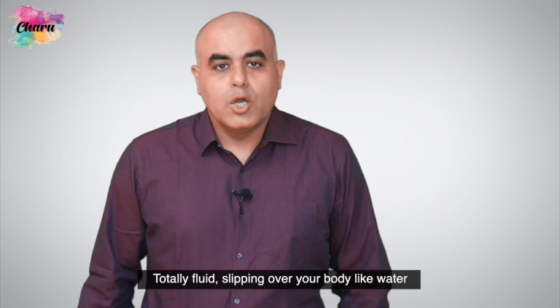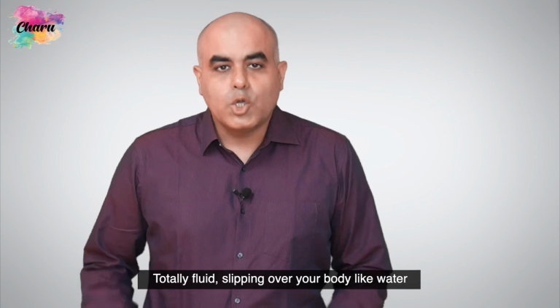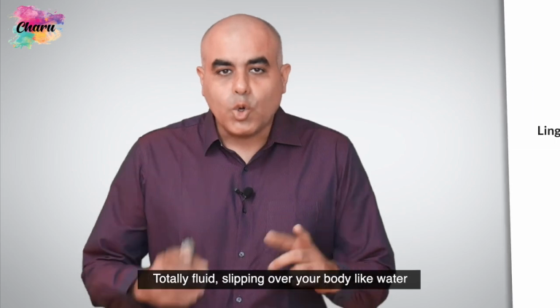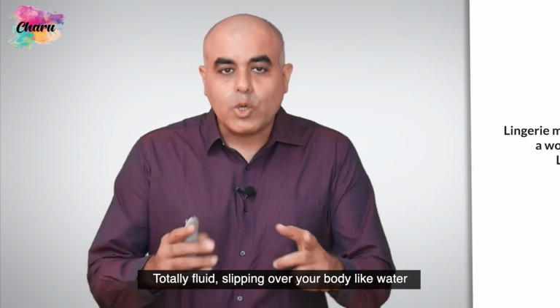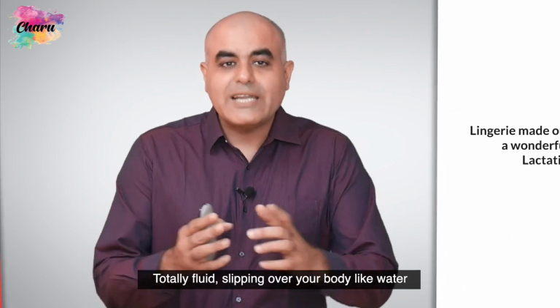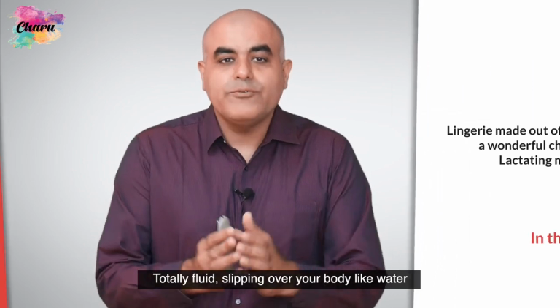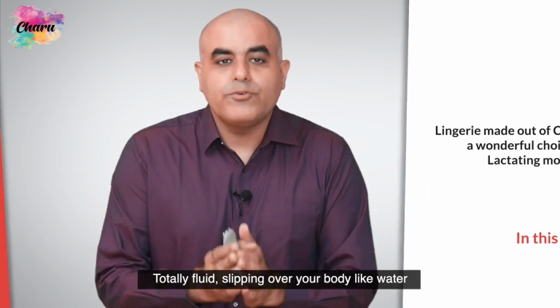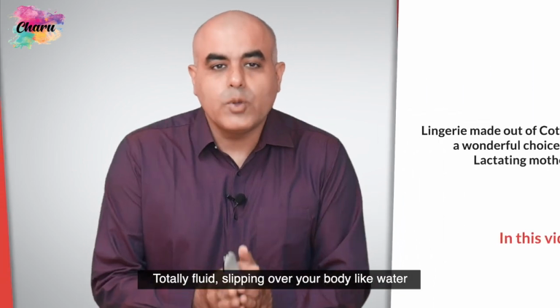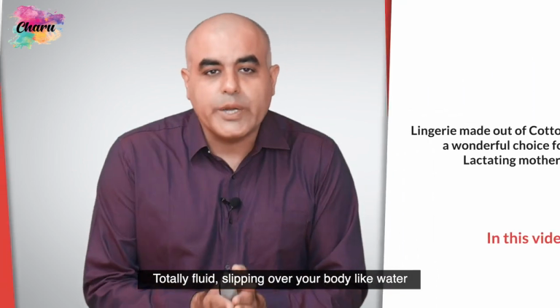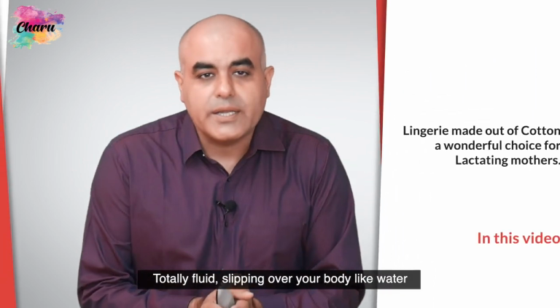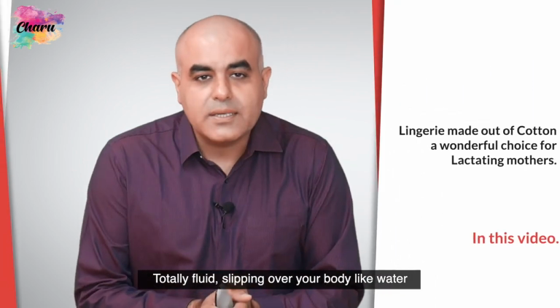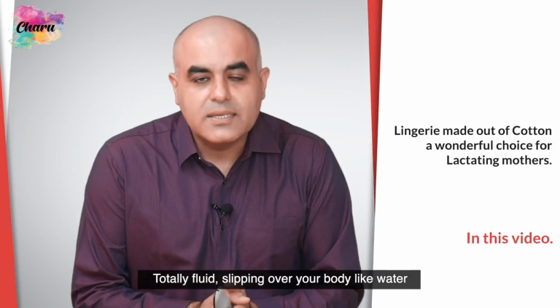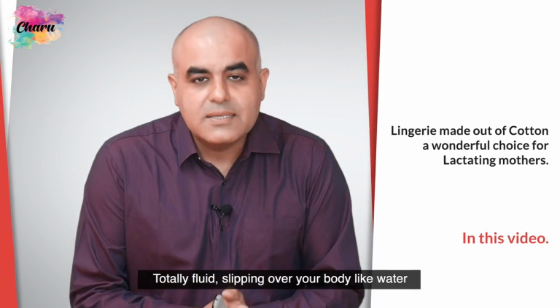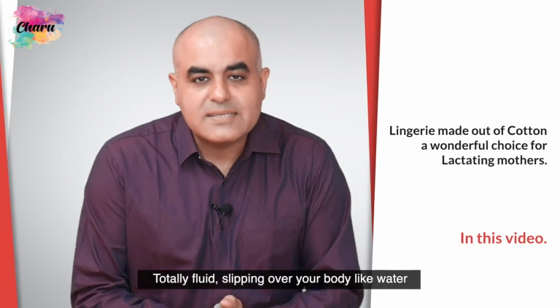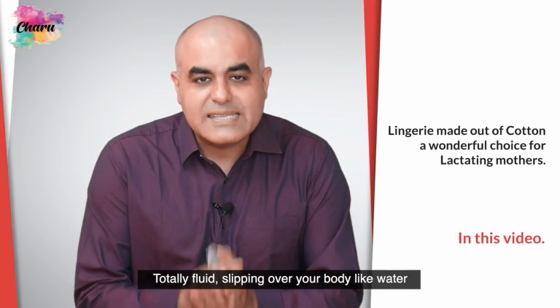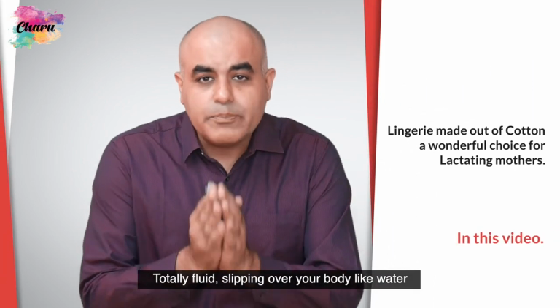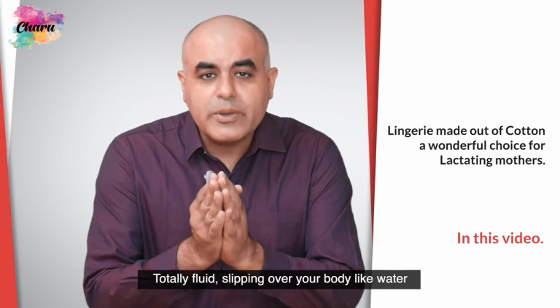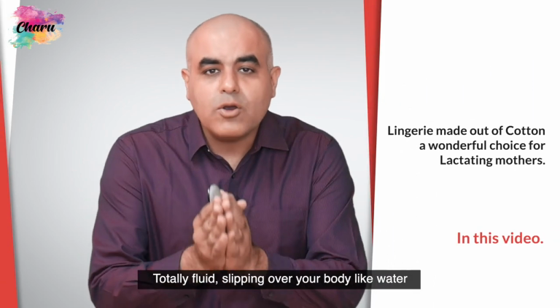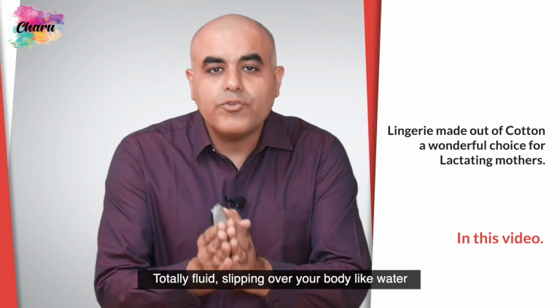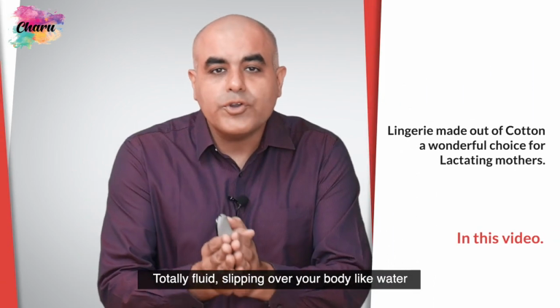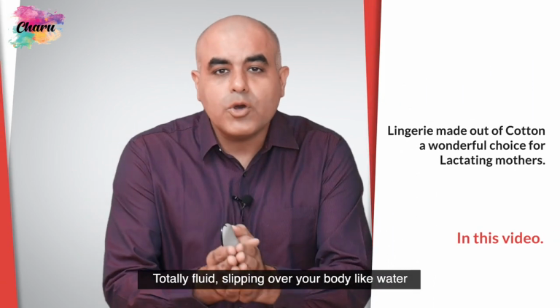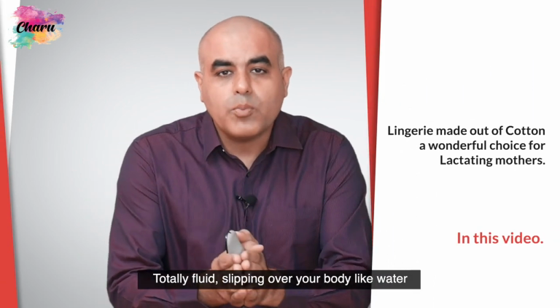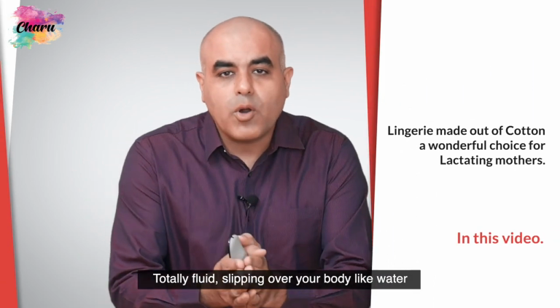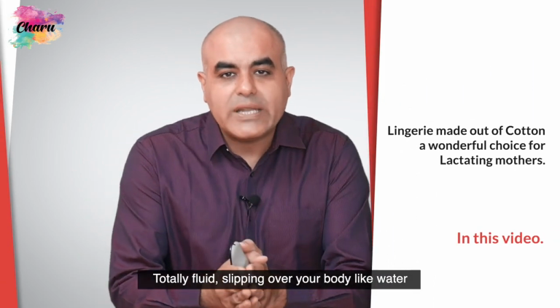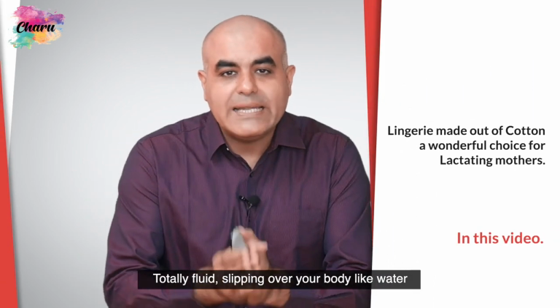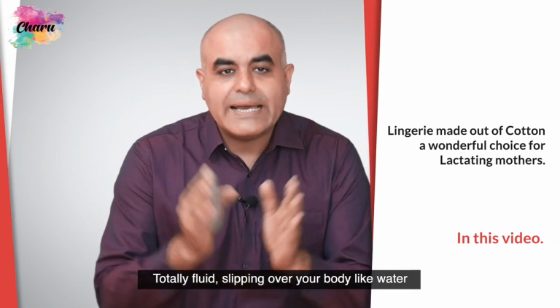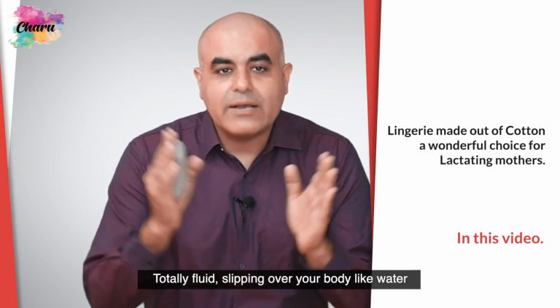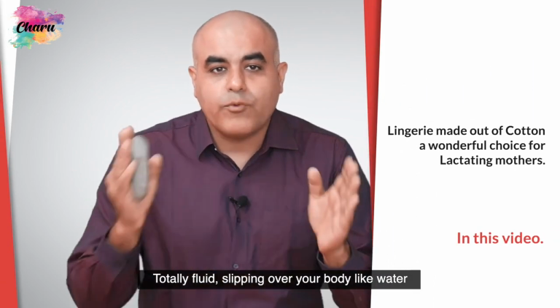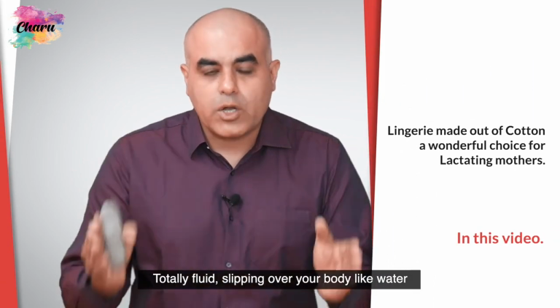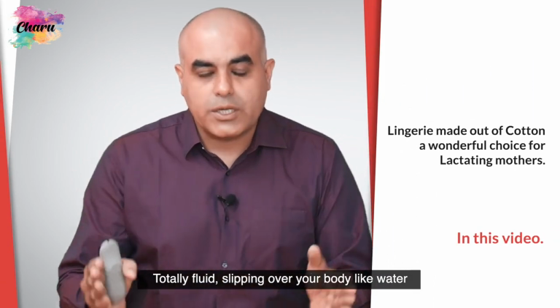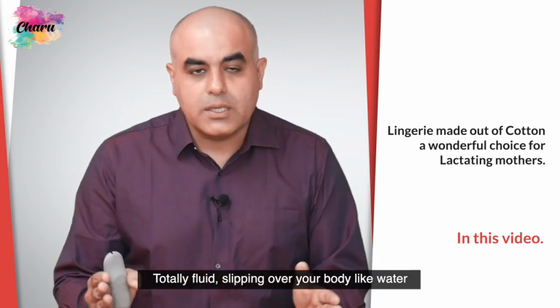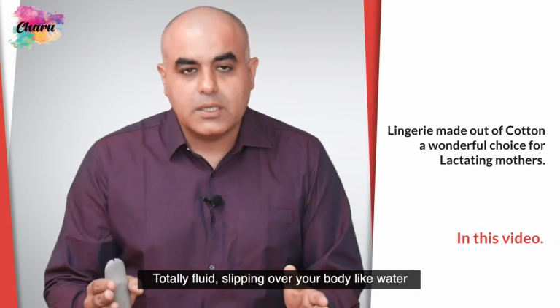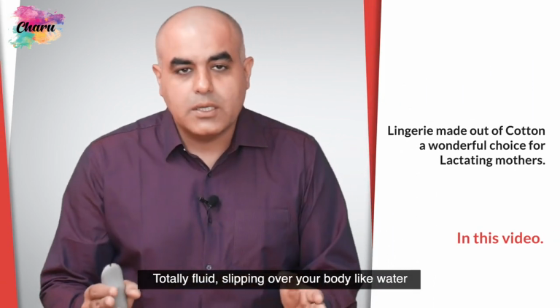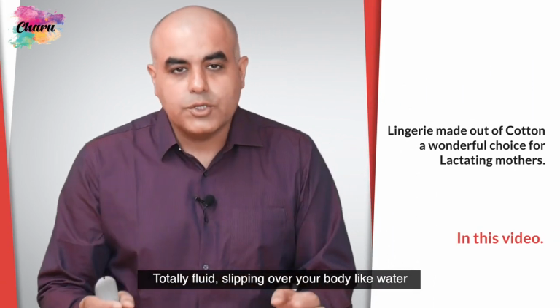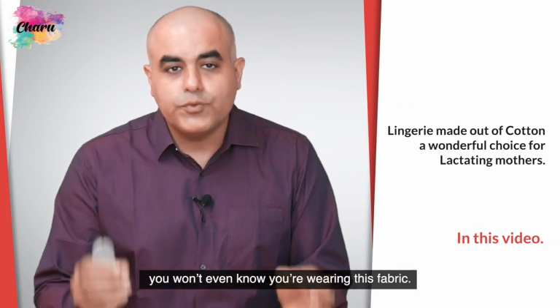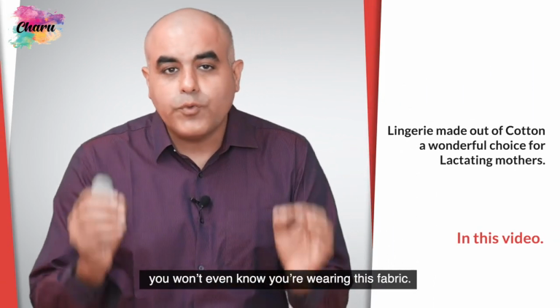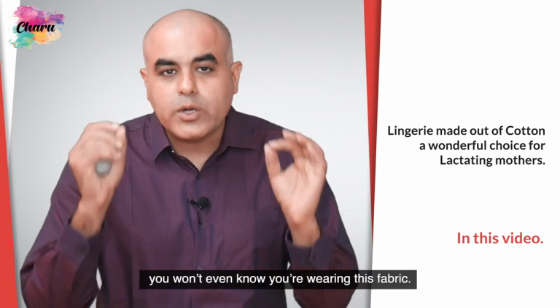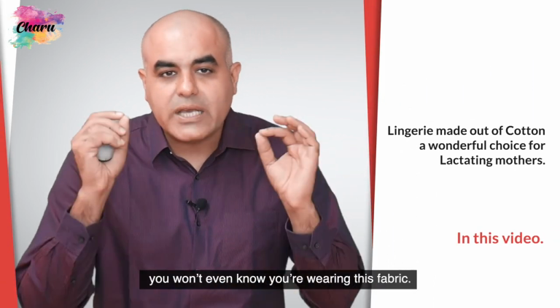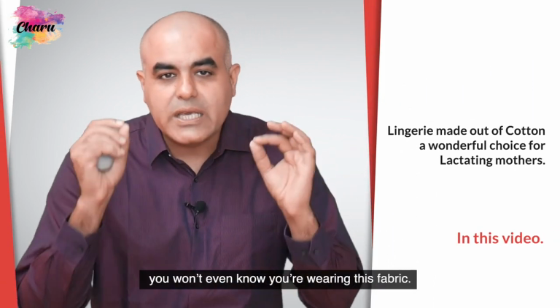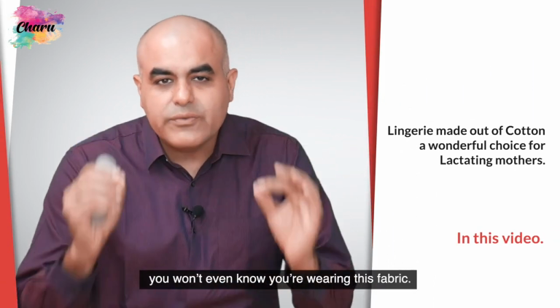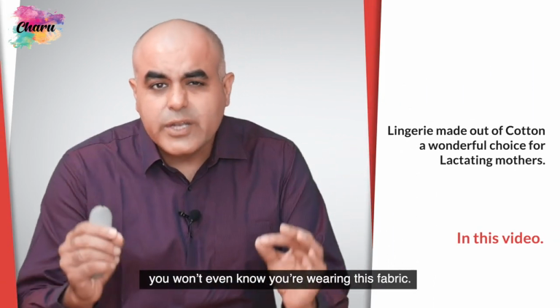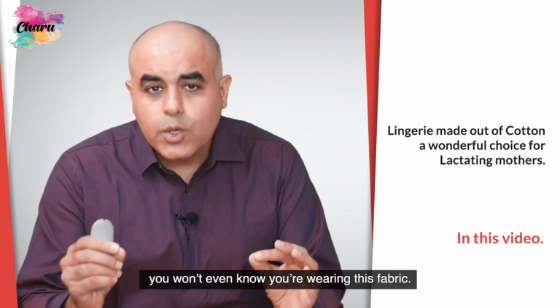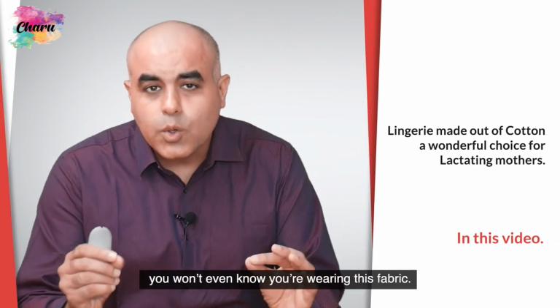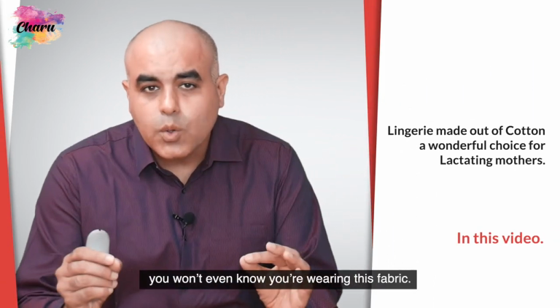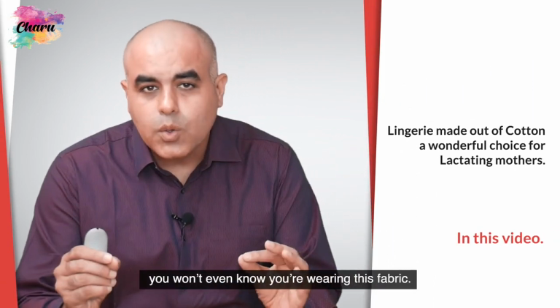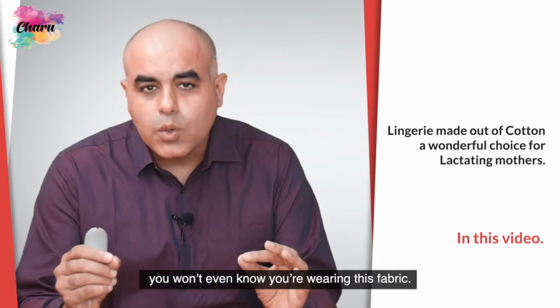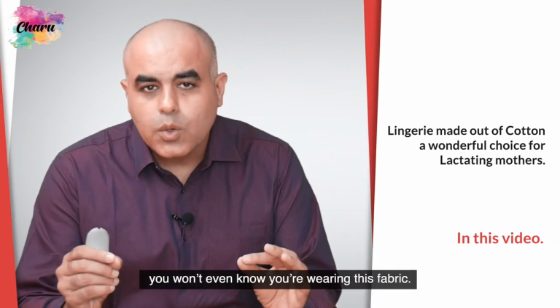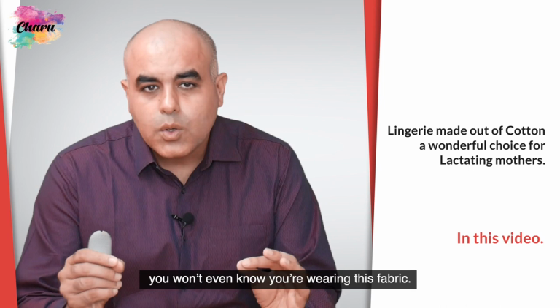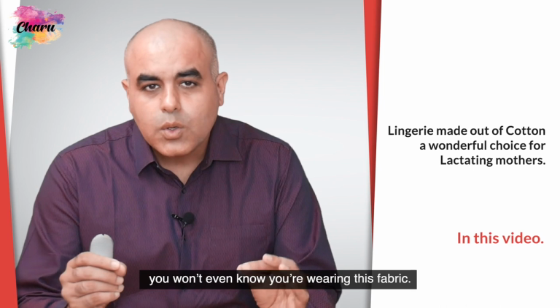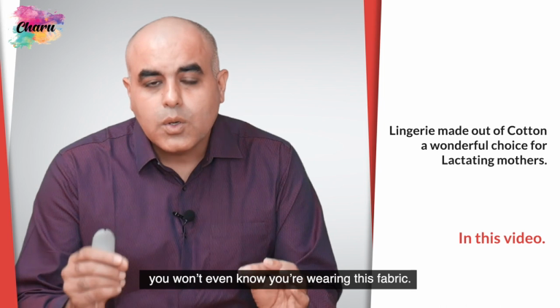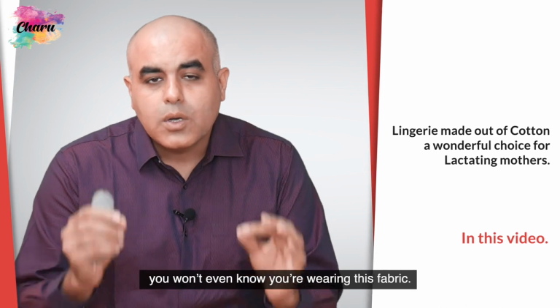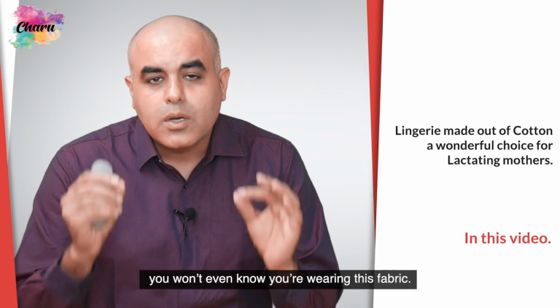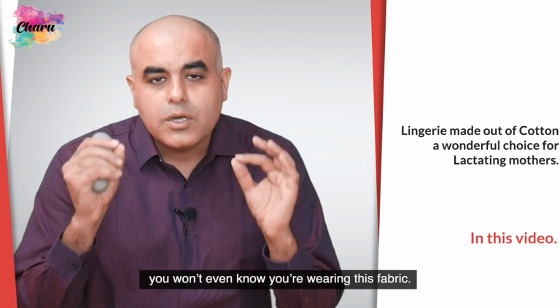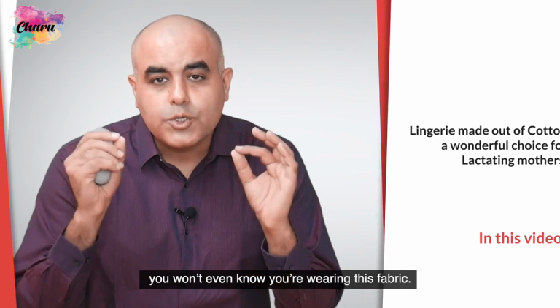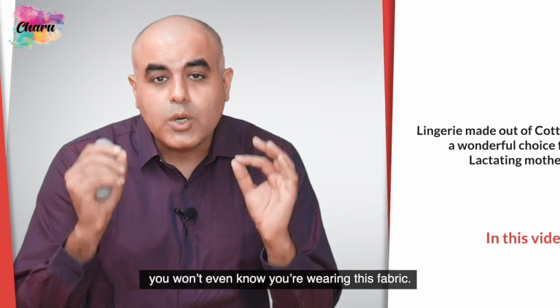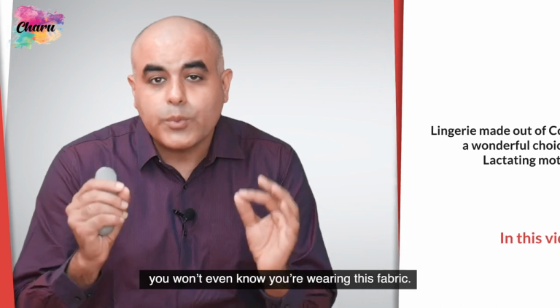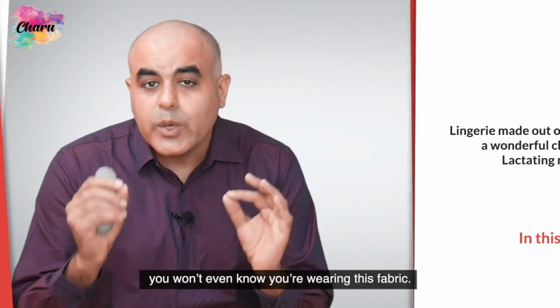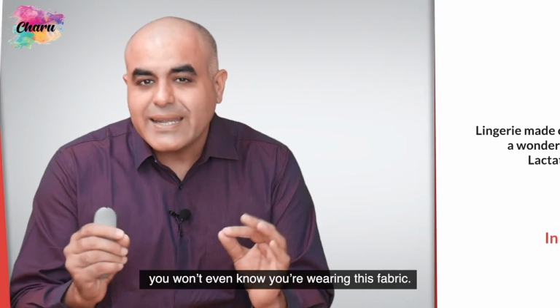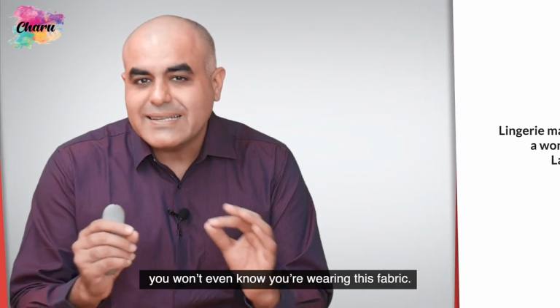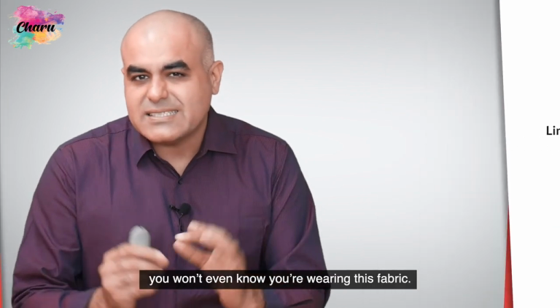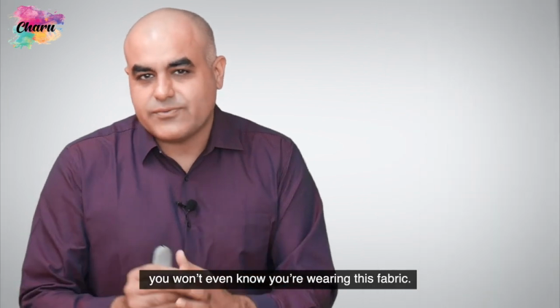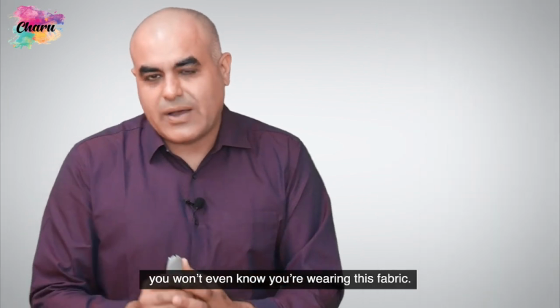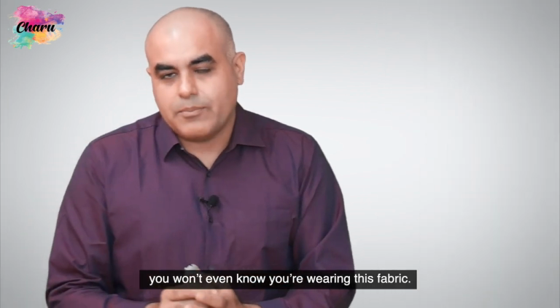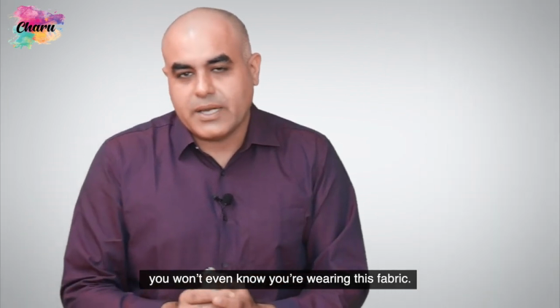Totally fluid, slipping over your body like water. You won't even know you are wearing this fabric.